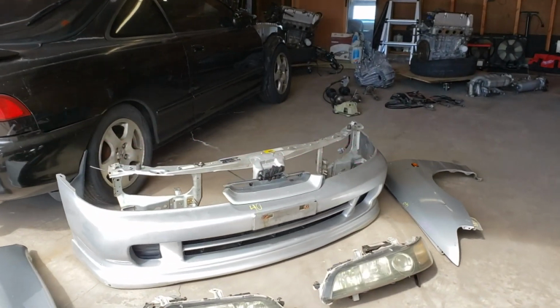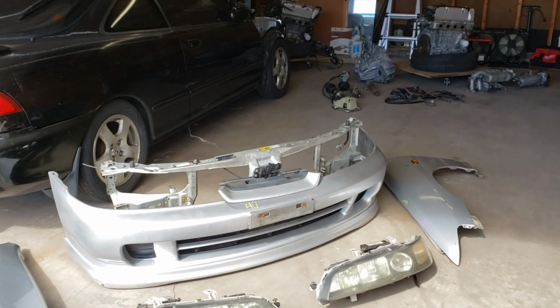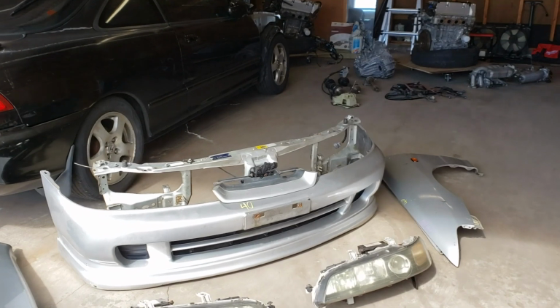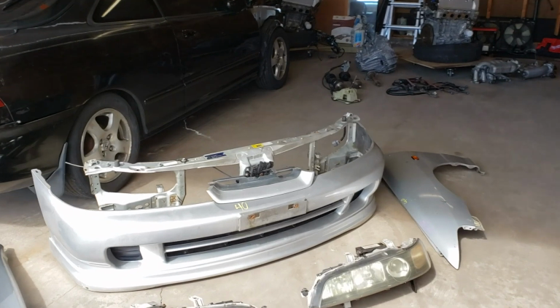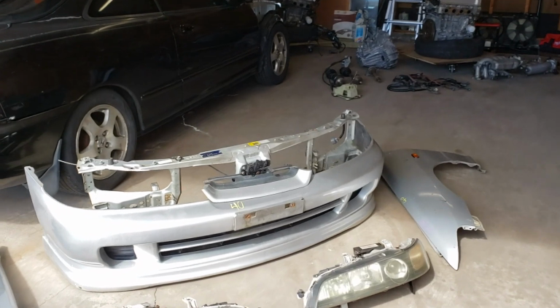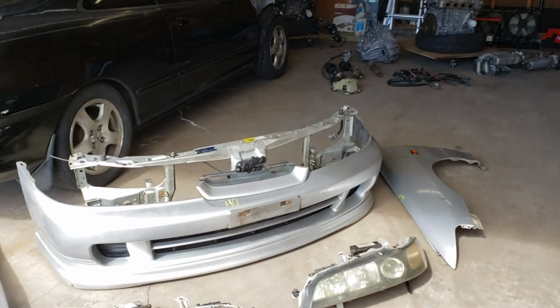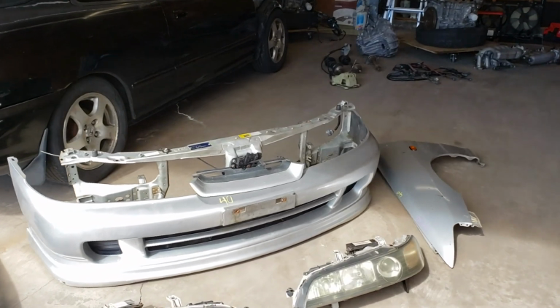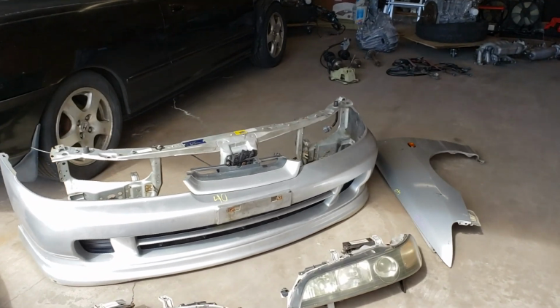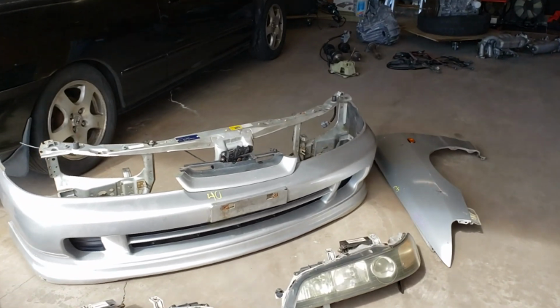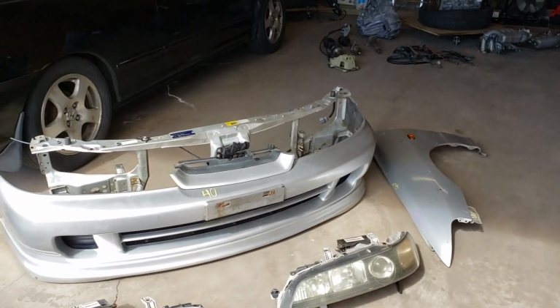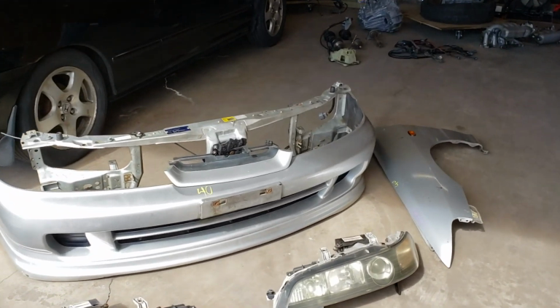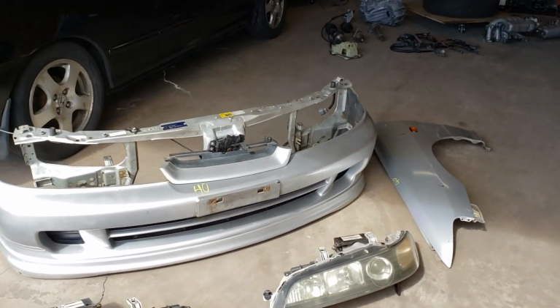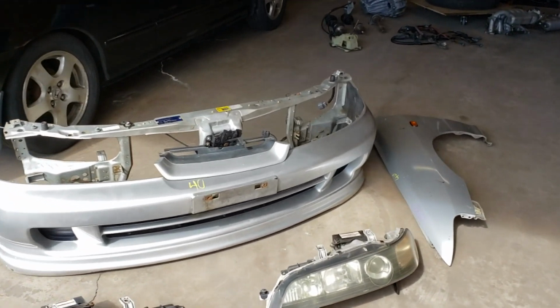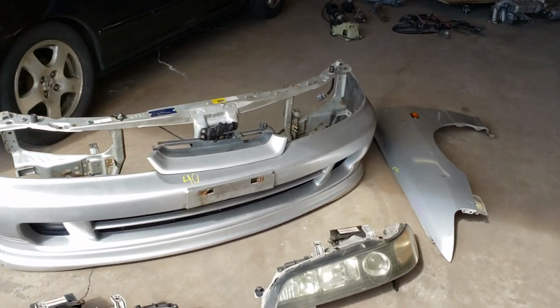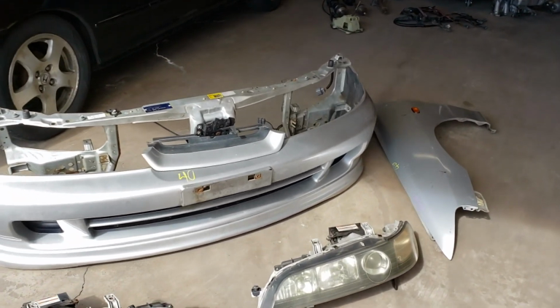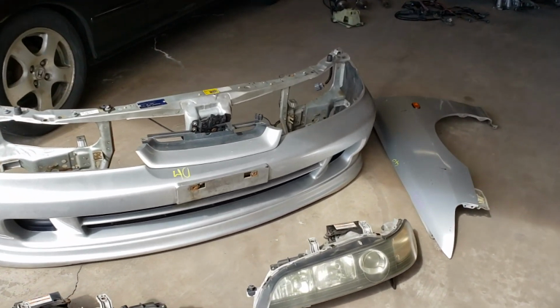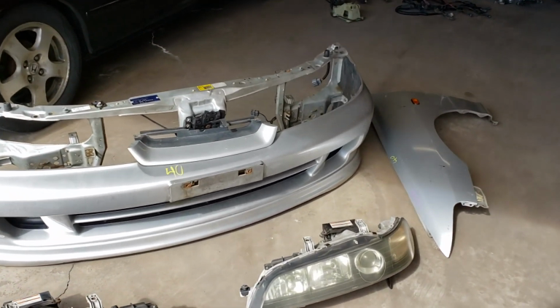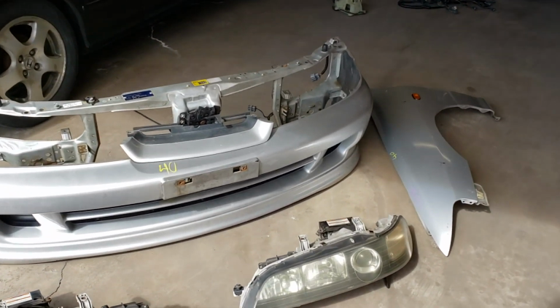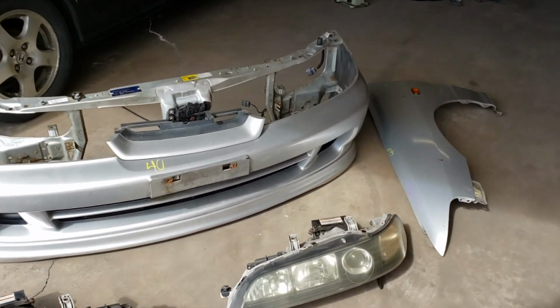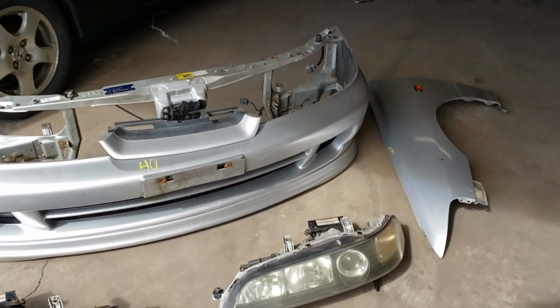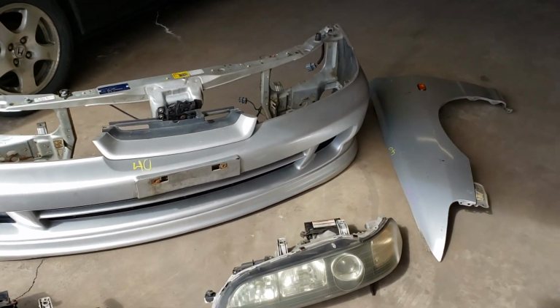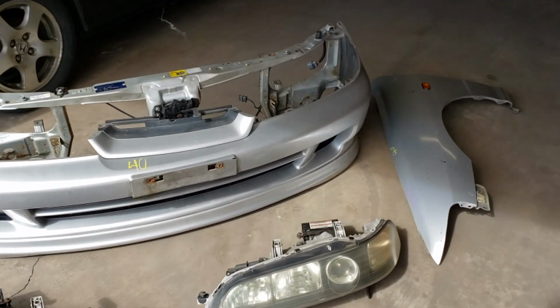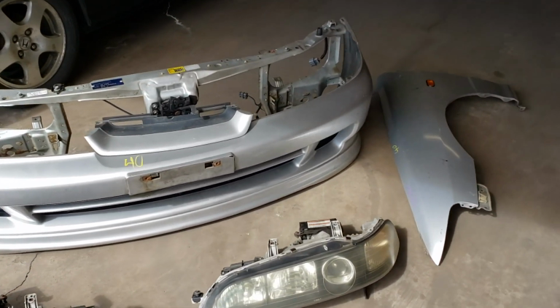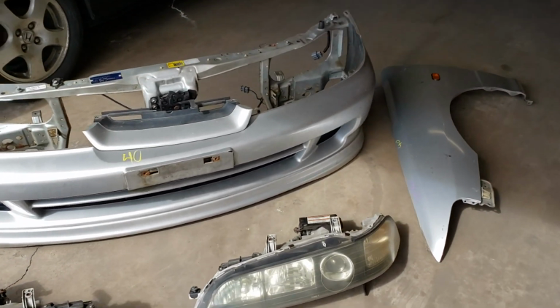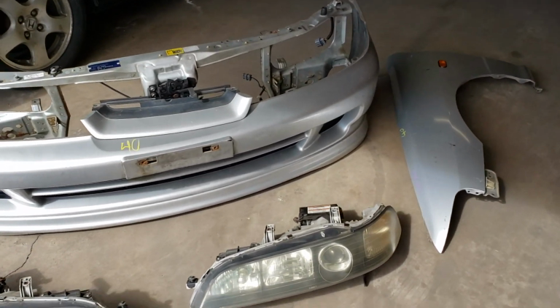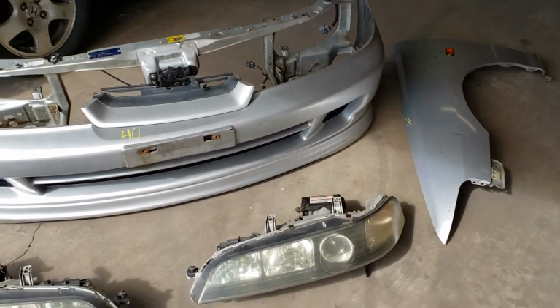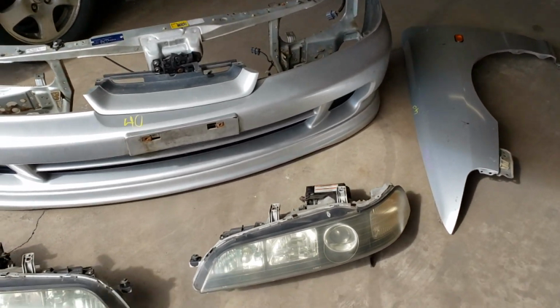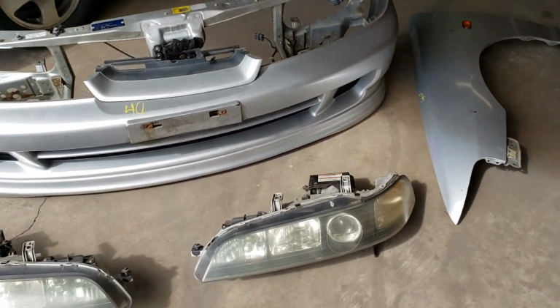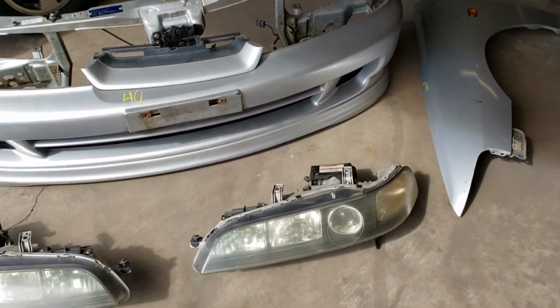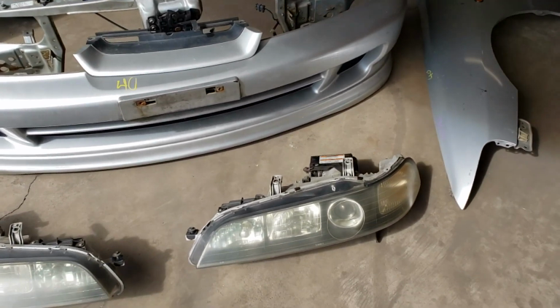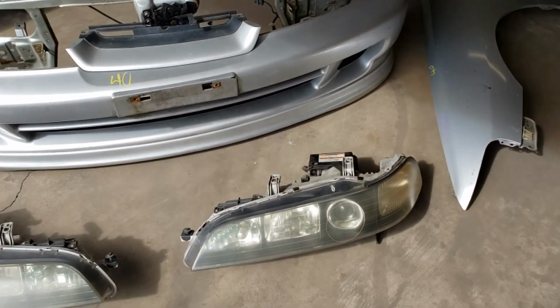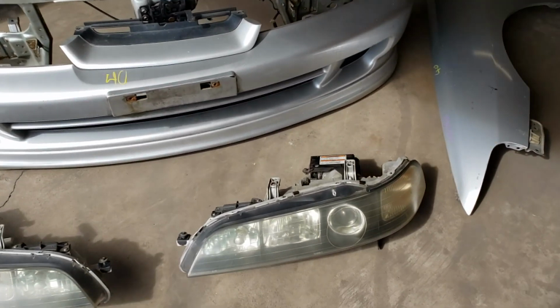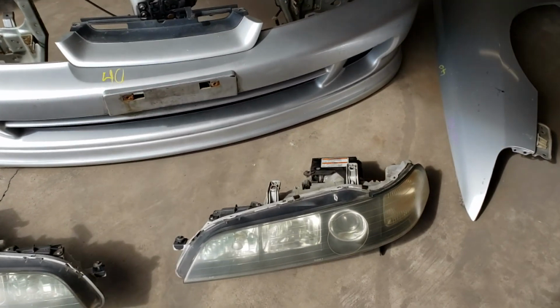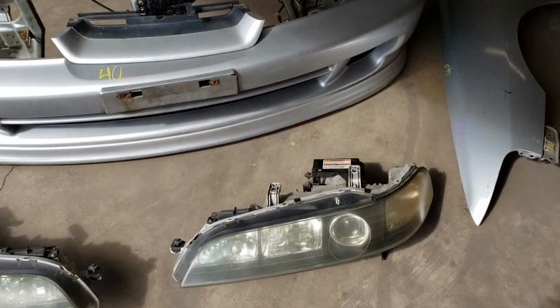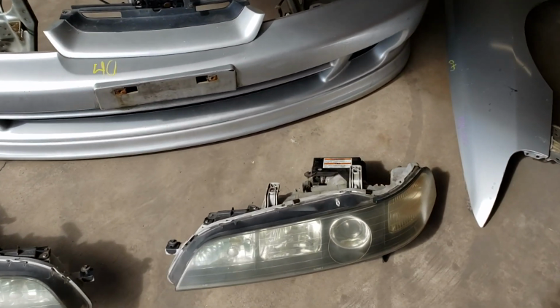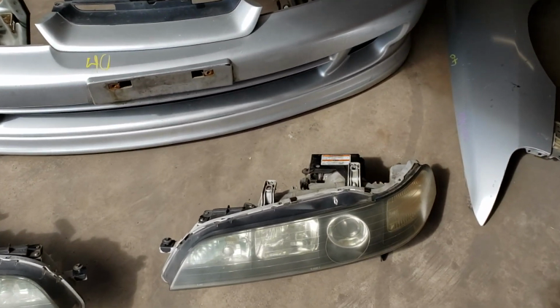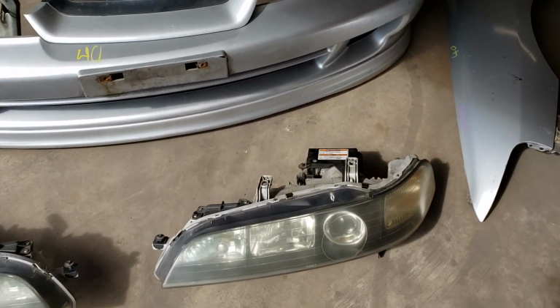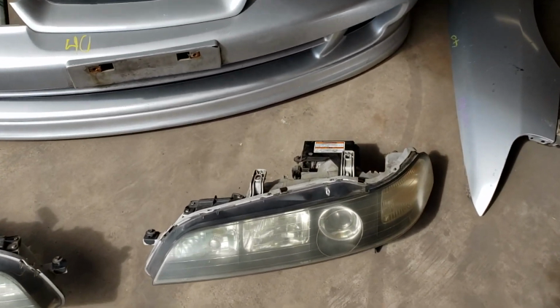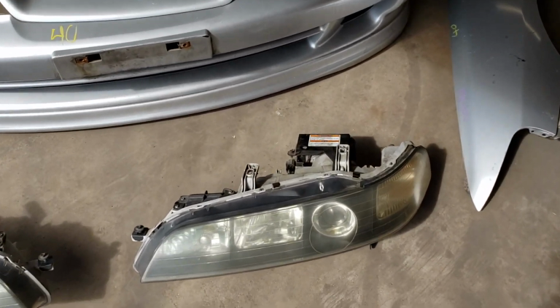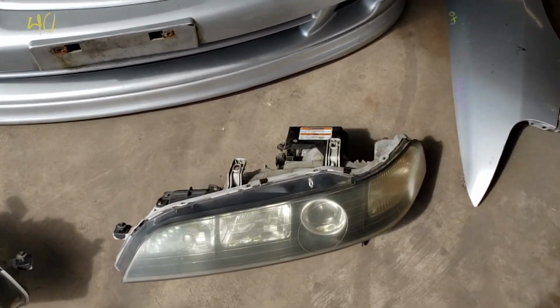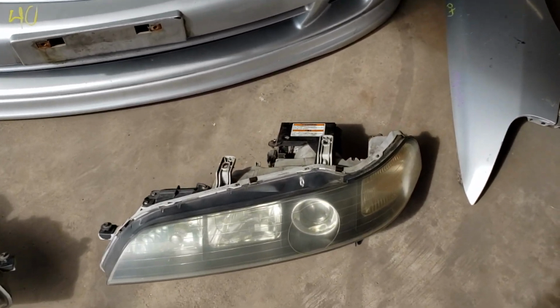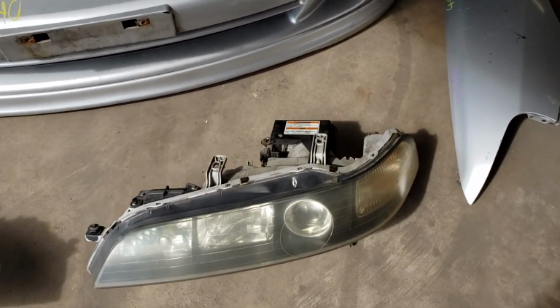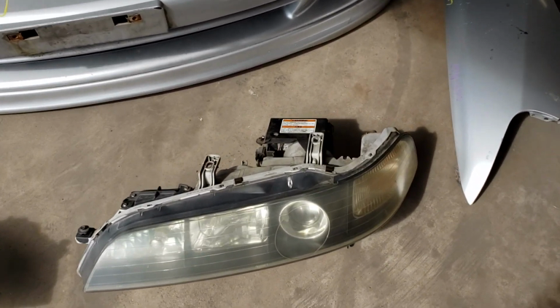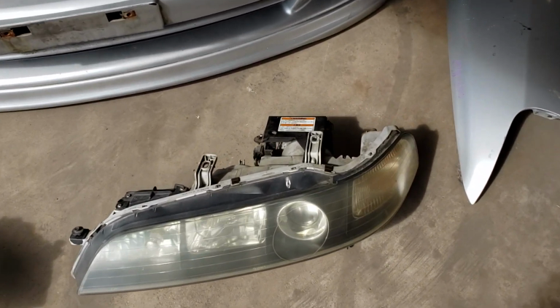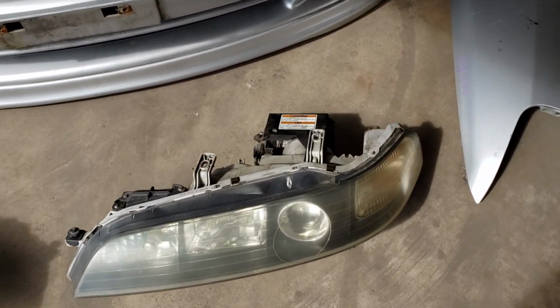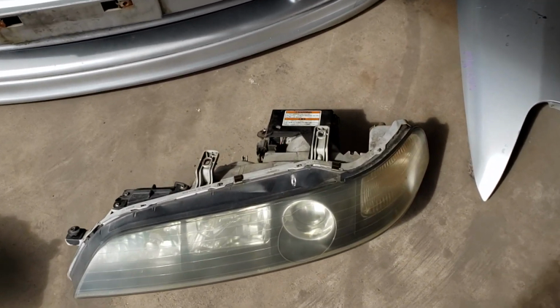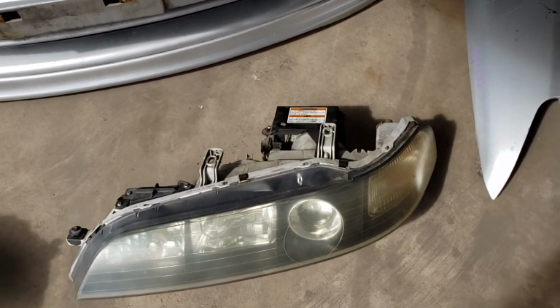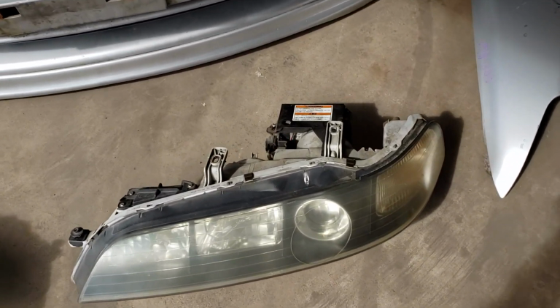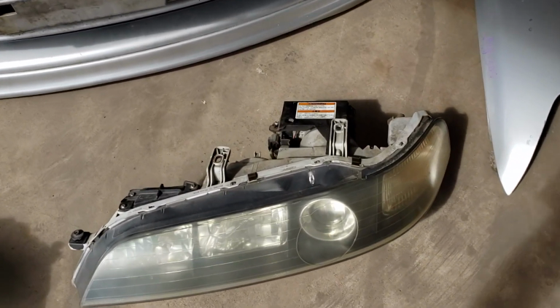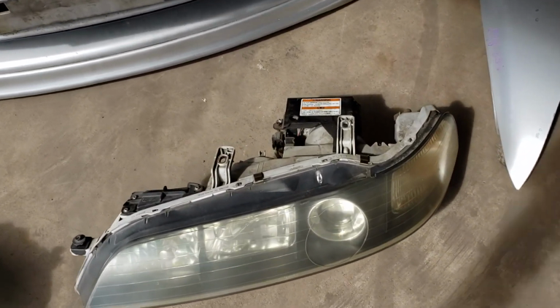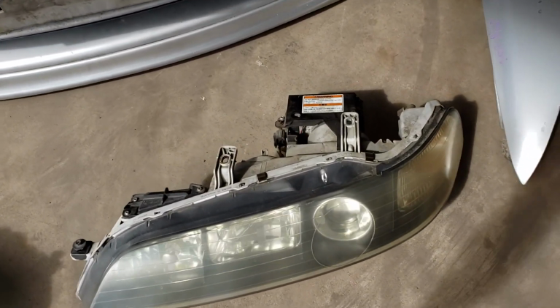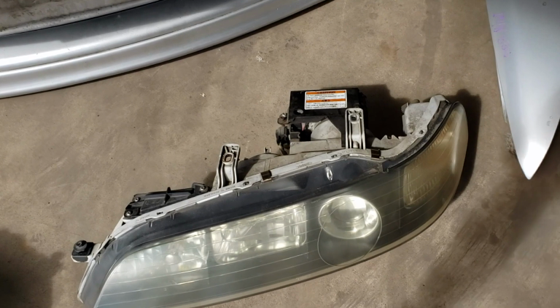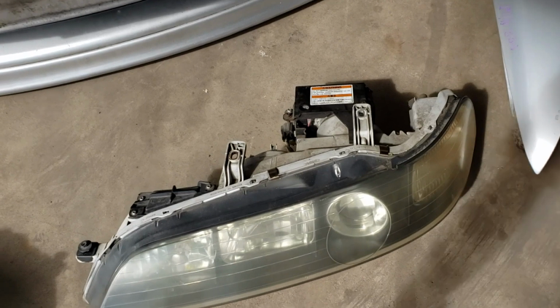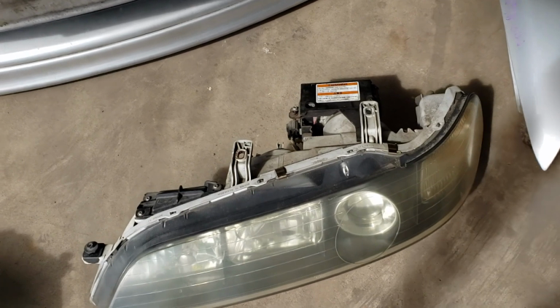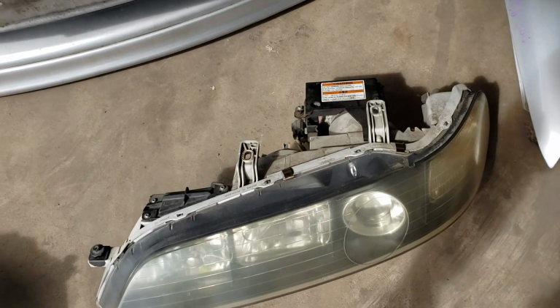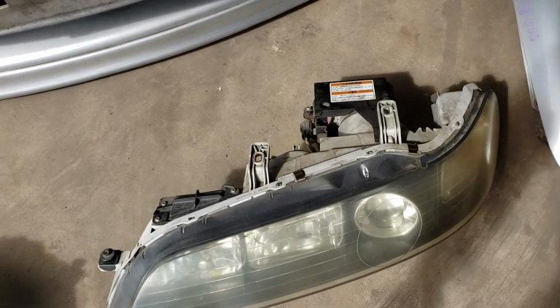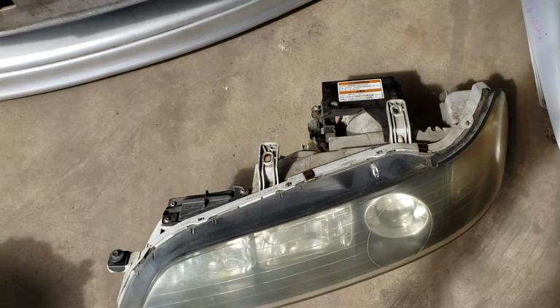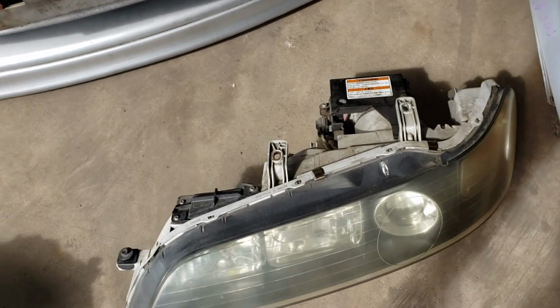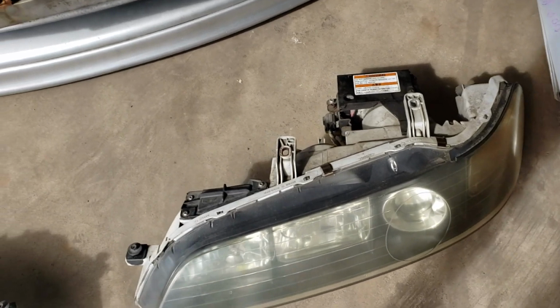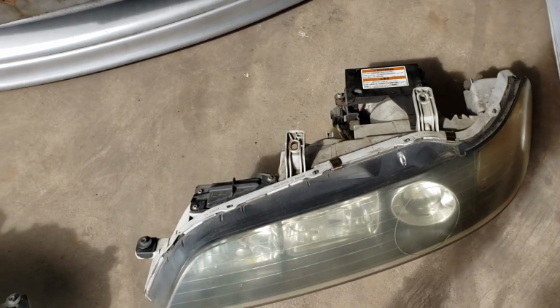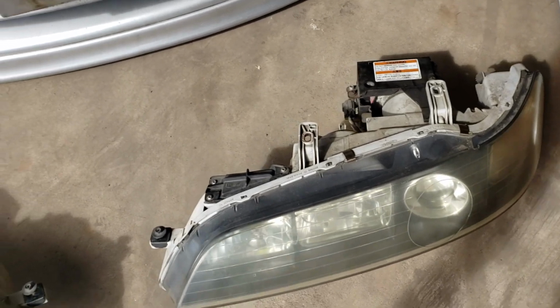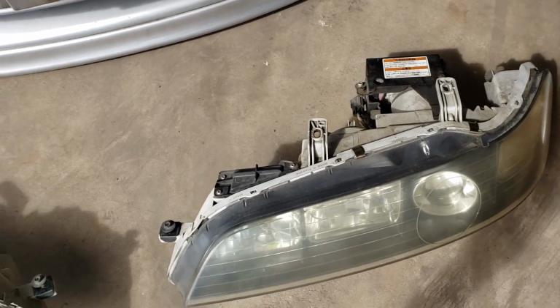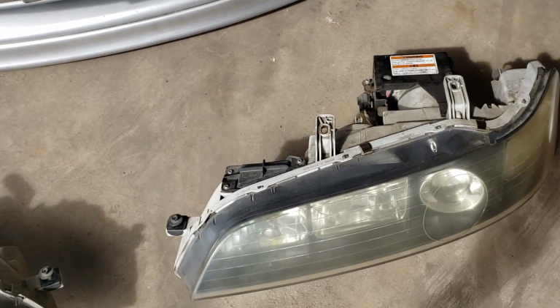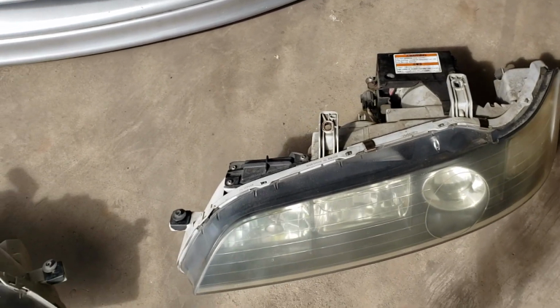Welcome back. In this video we're going to show you our budget project Integra build.